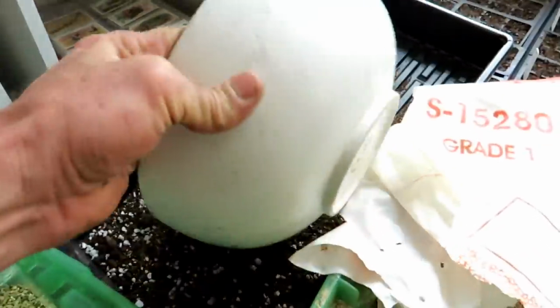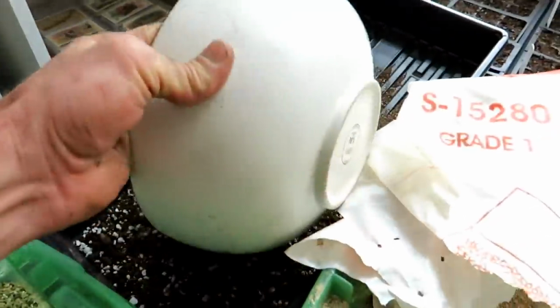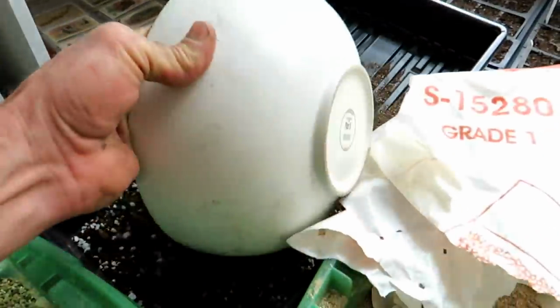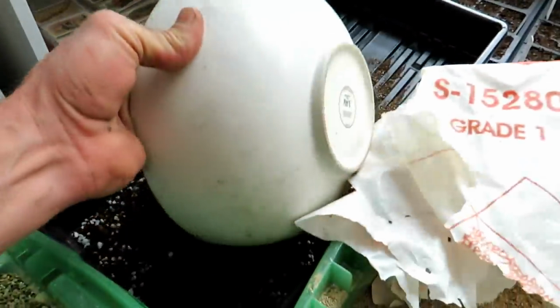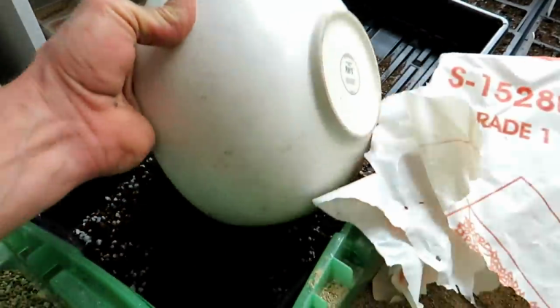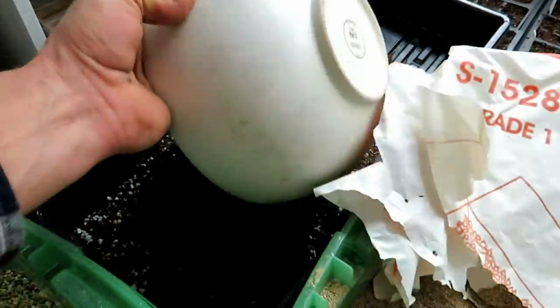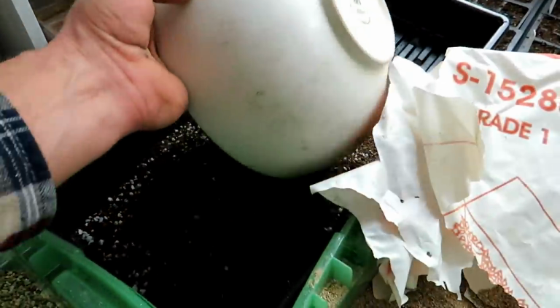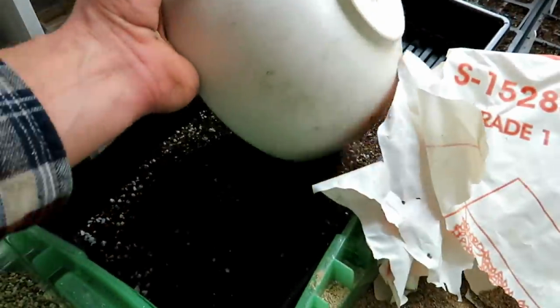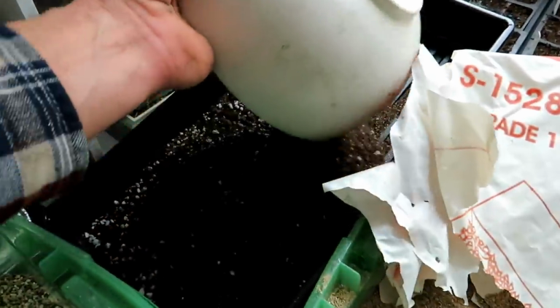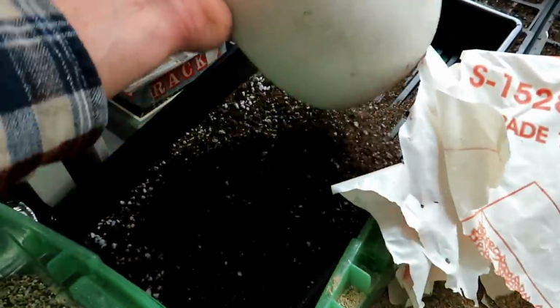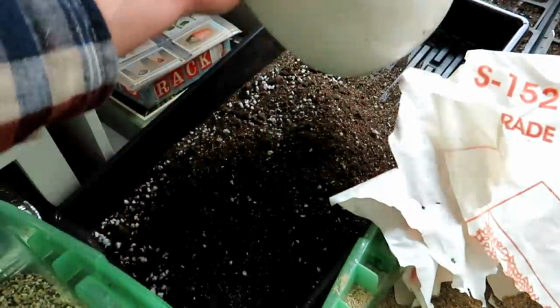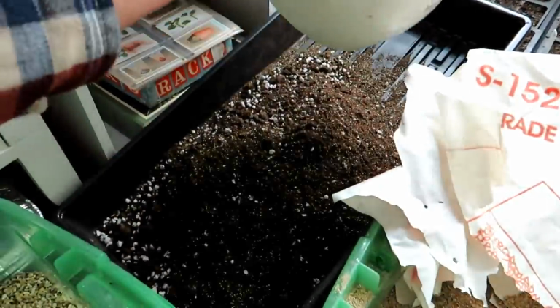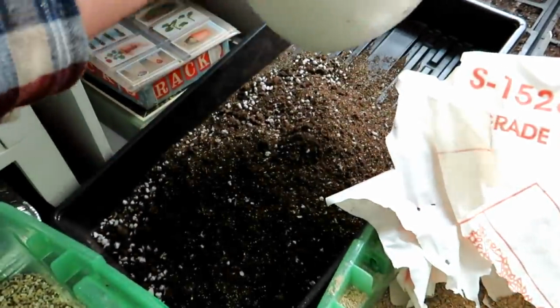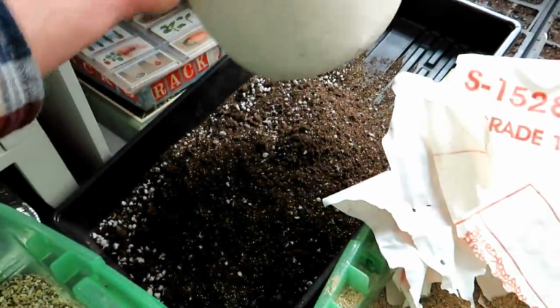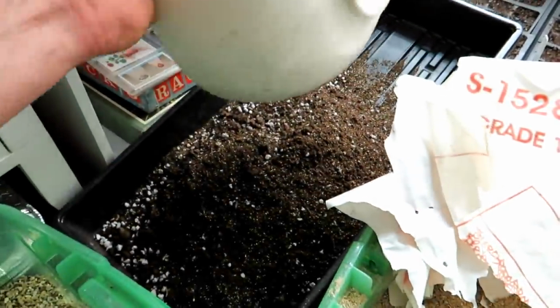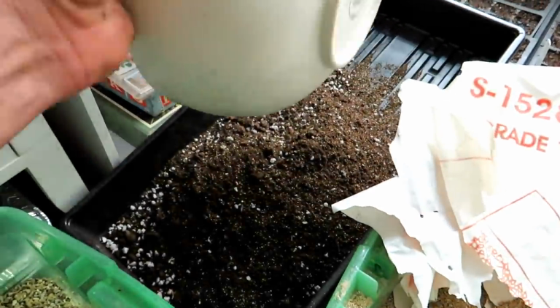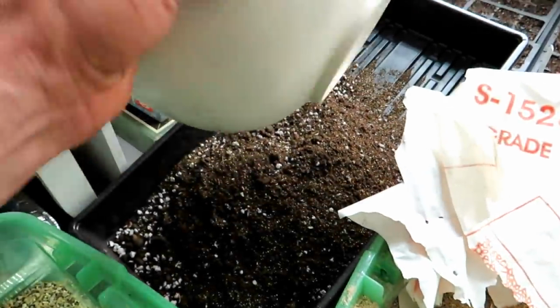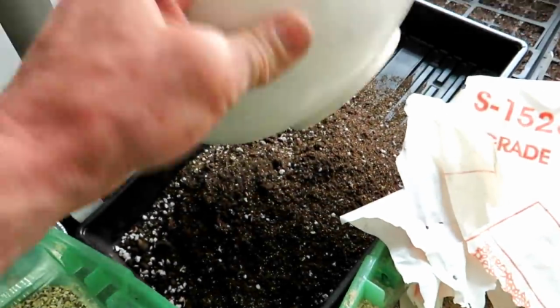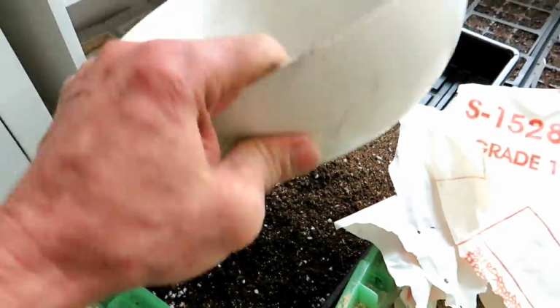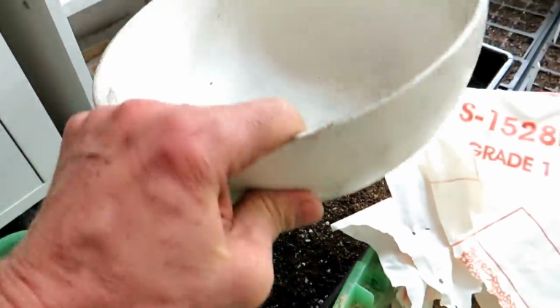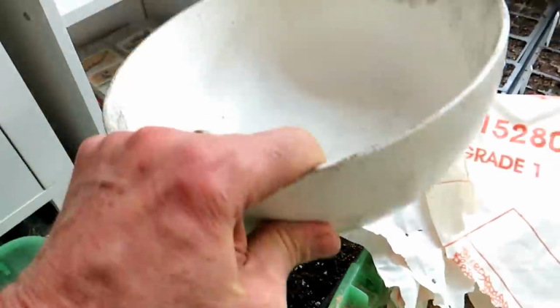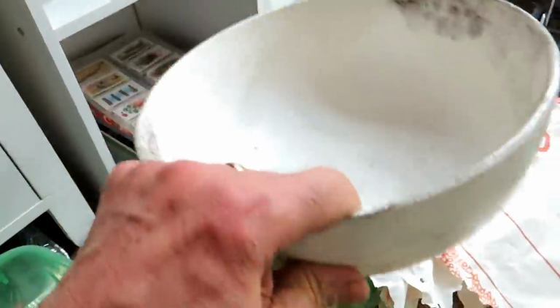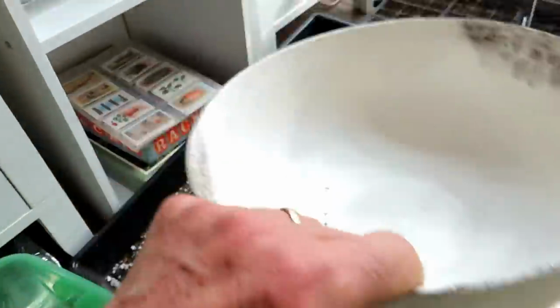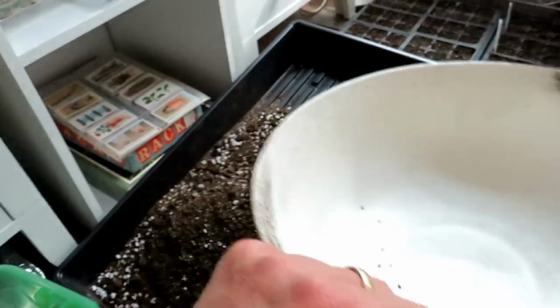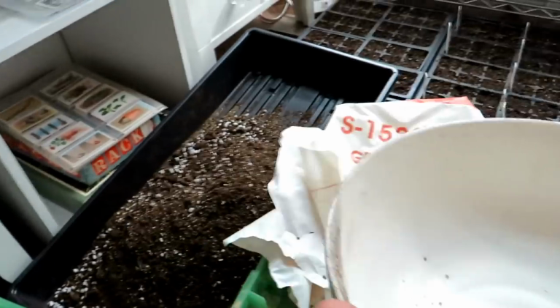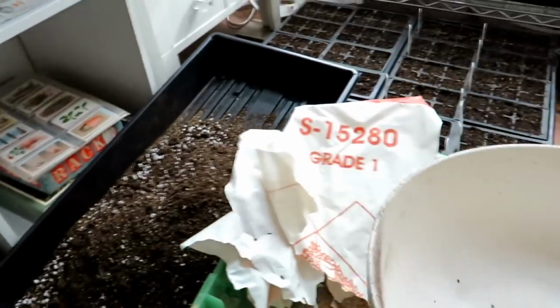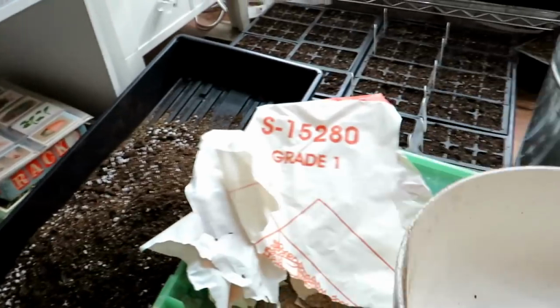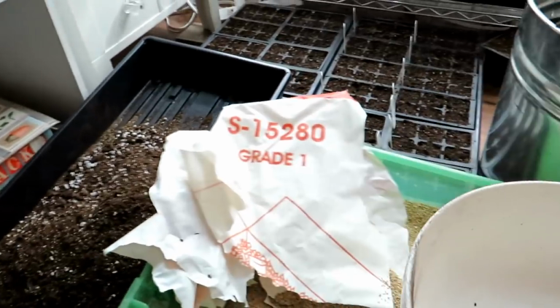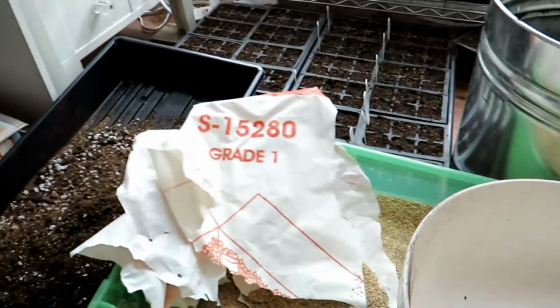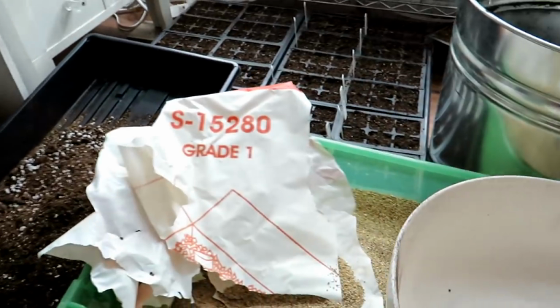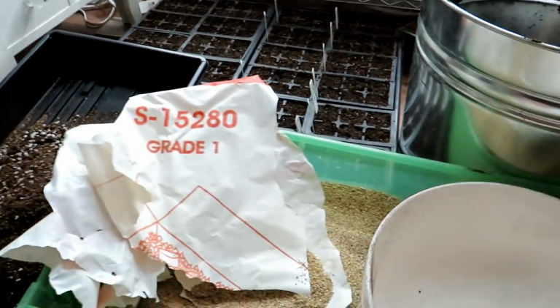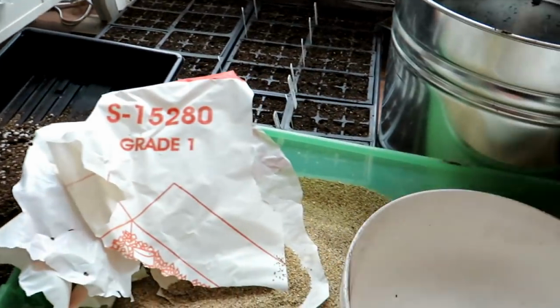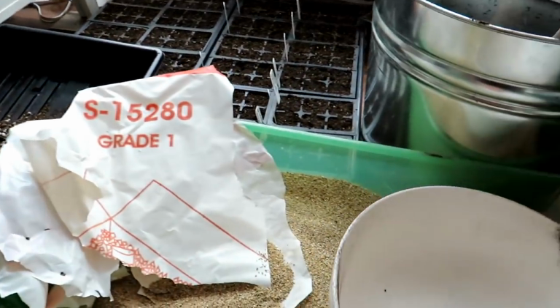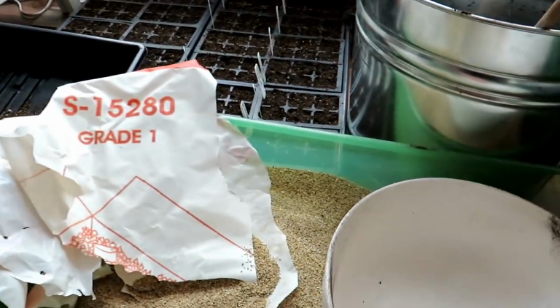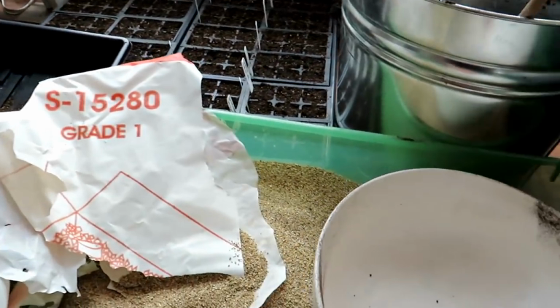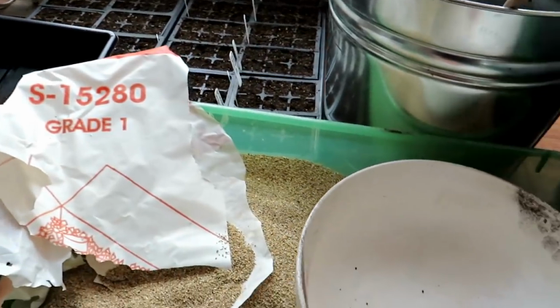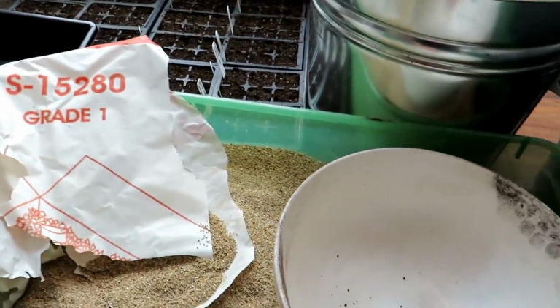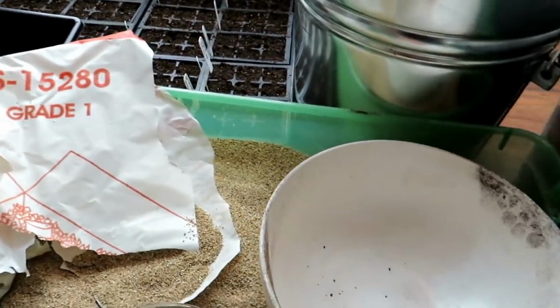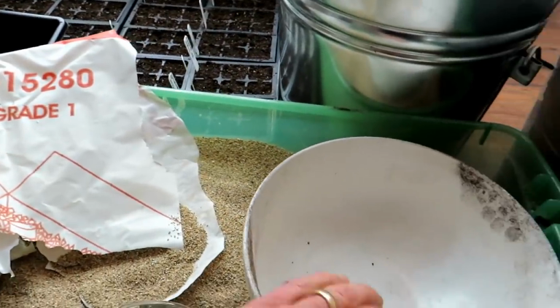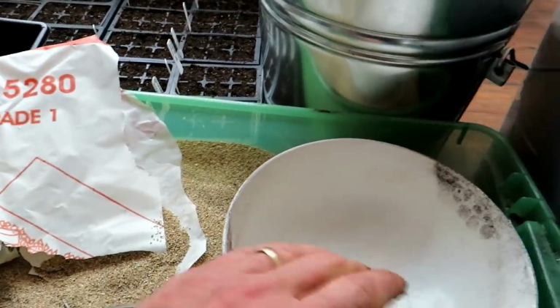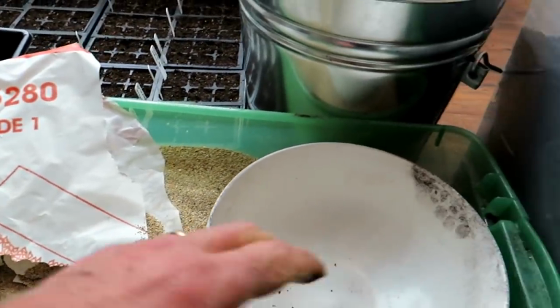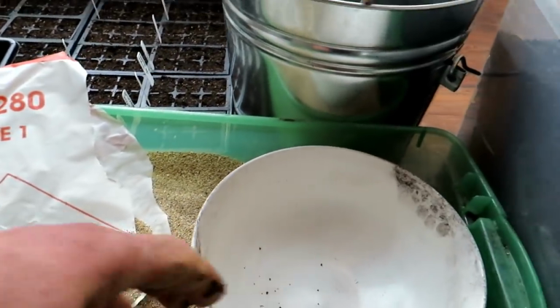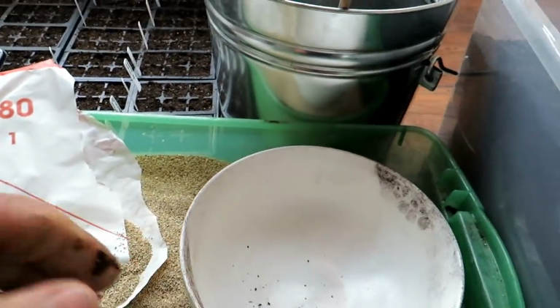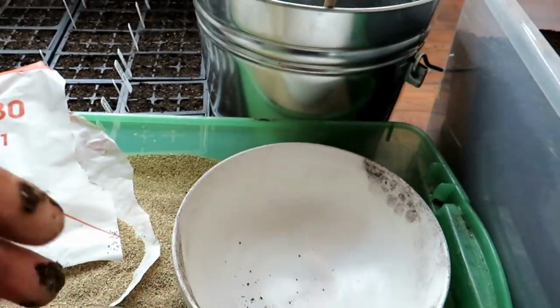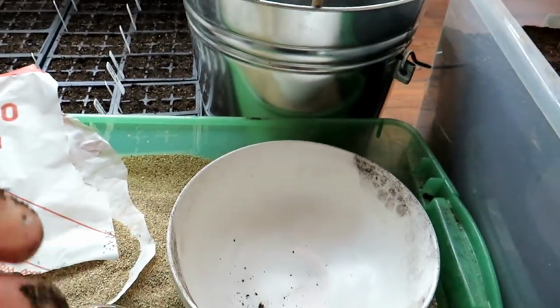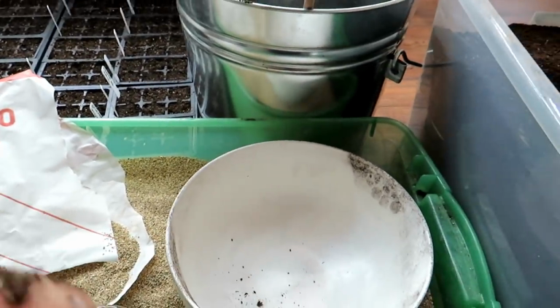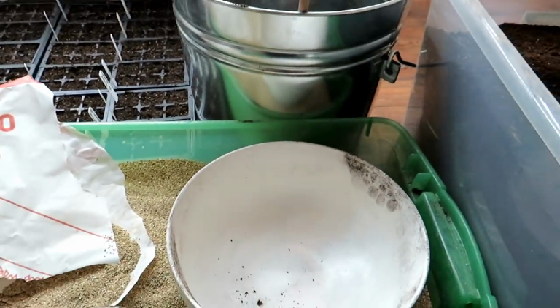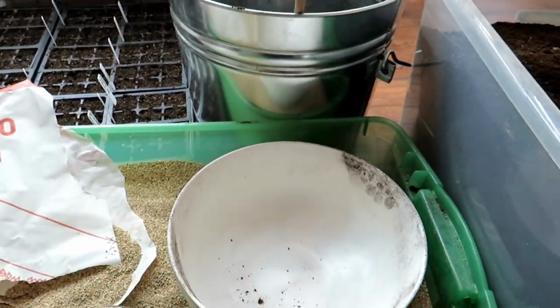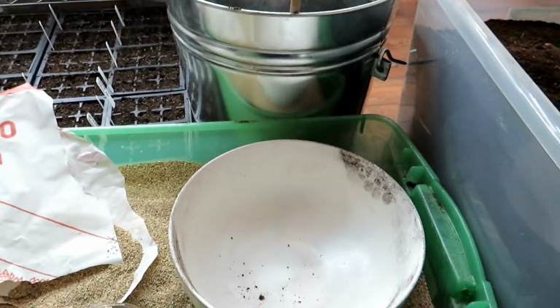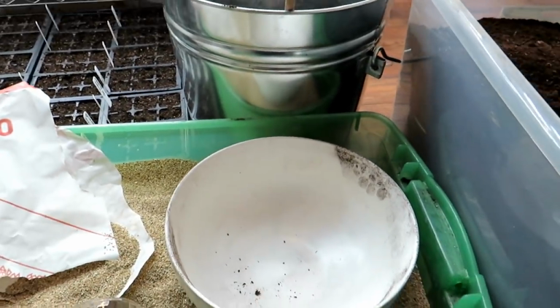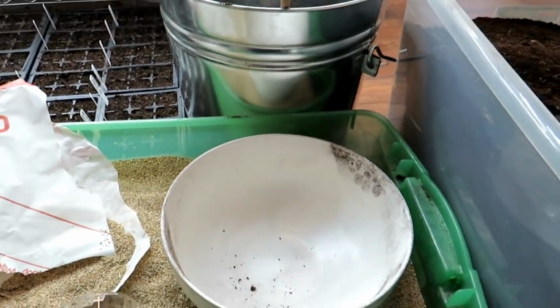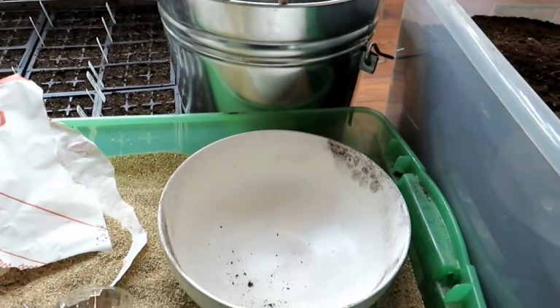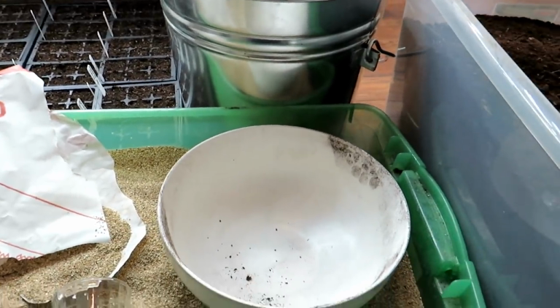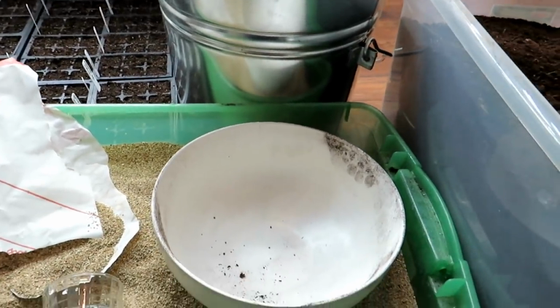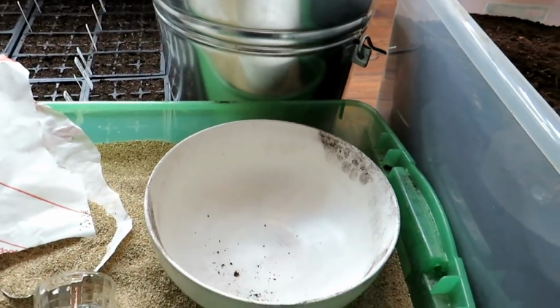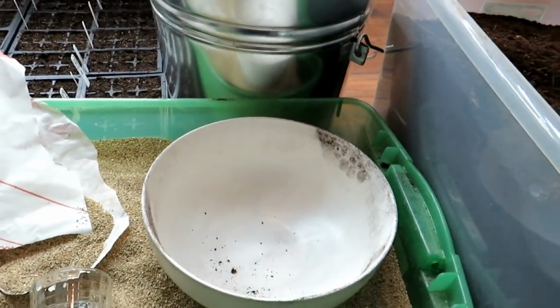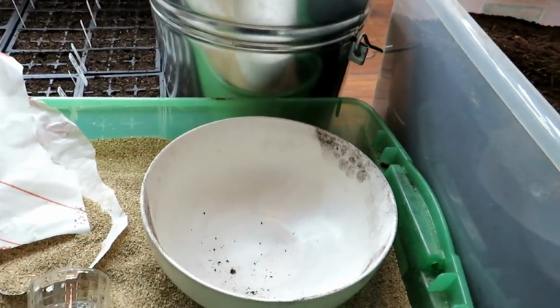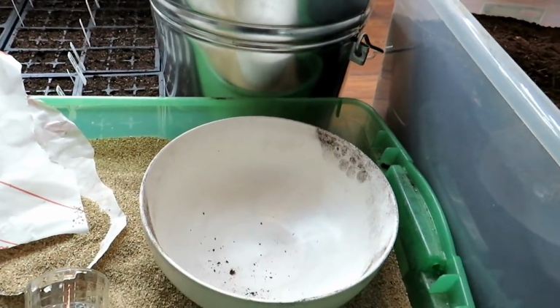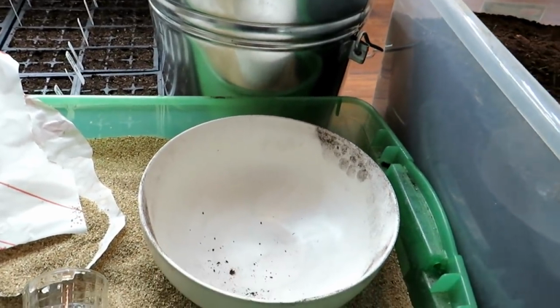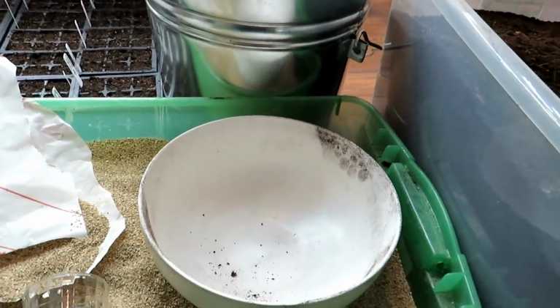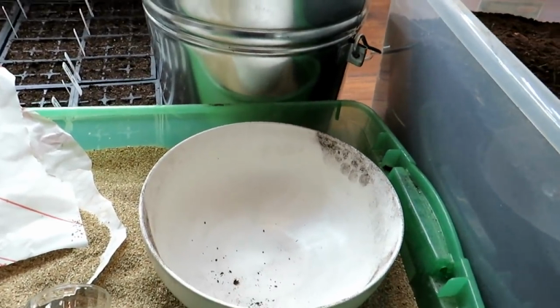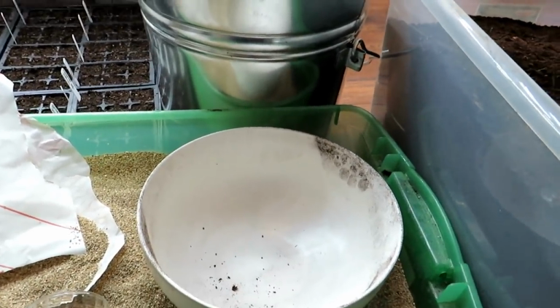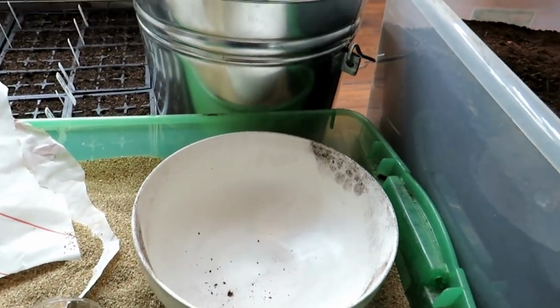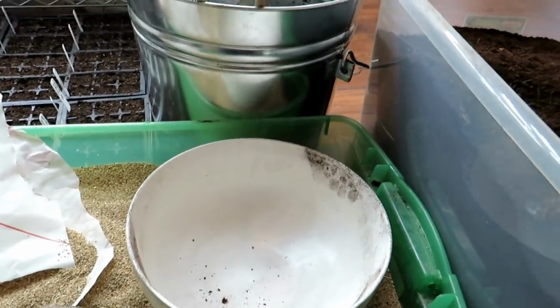I'm going to pour that in — that will be my potting up mix. I'll show you just how easy it is to make.